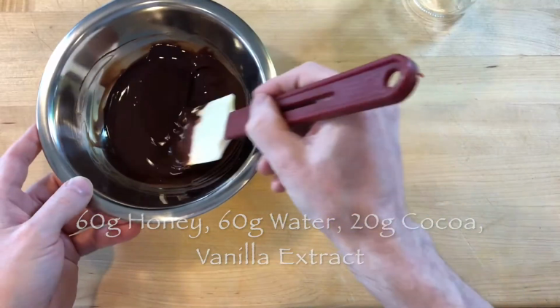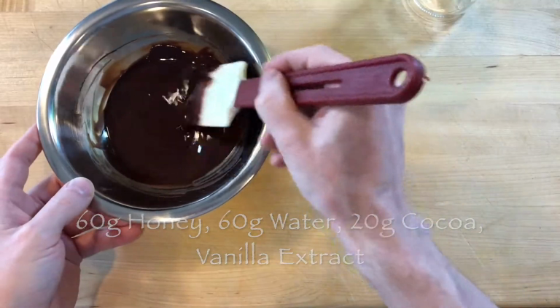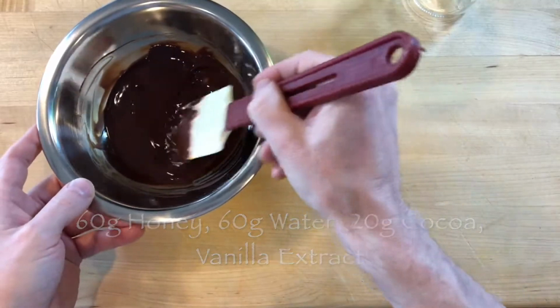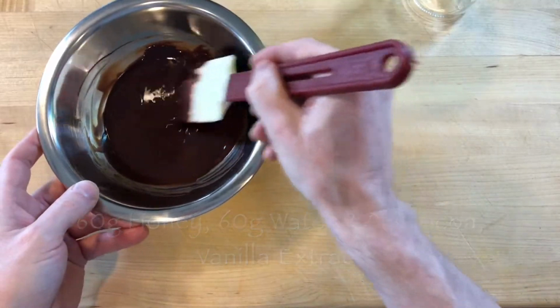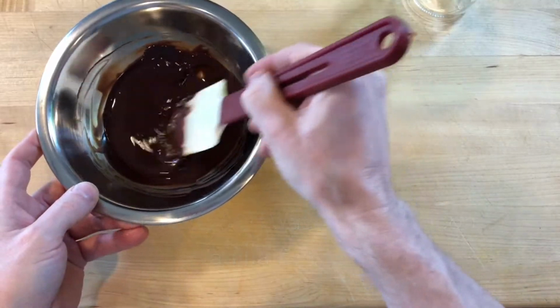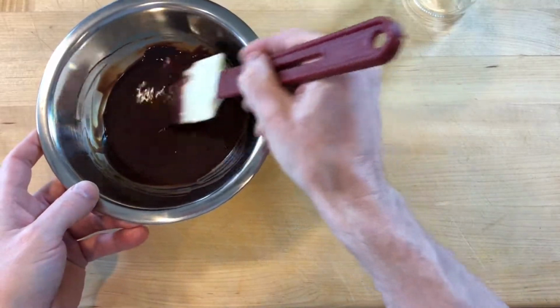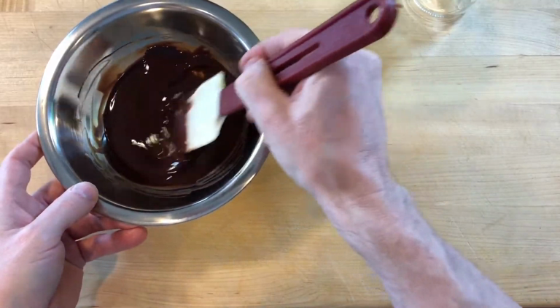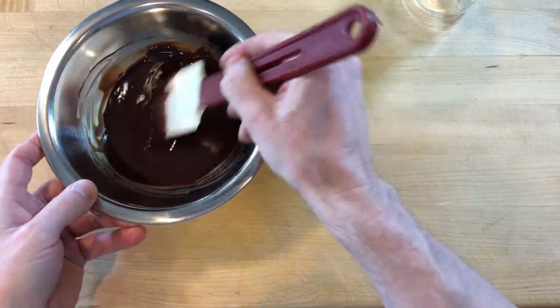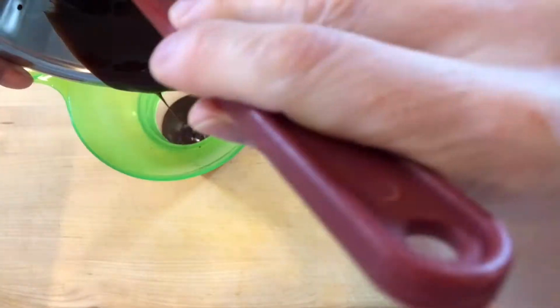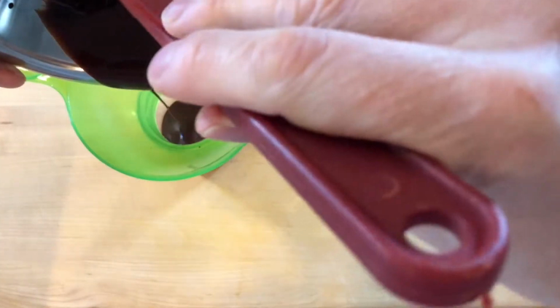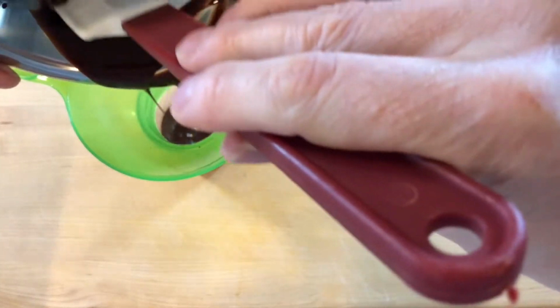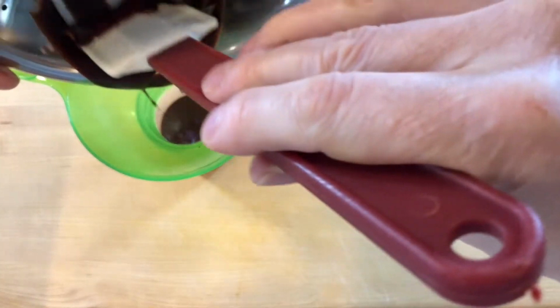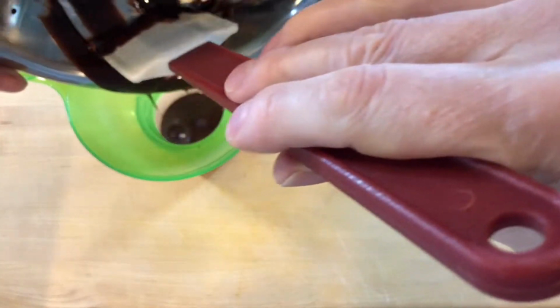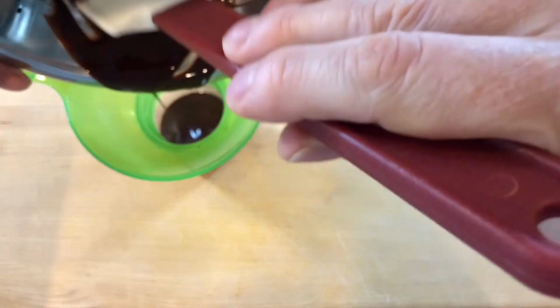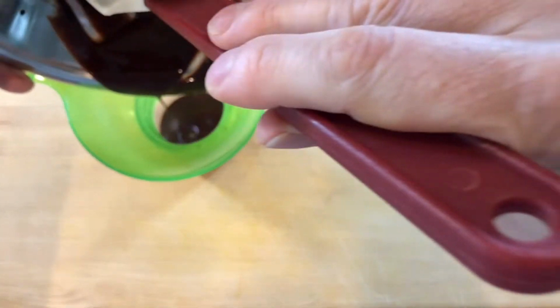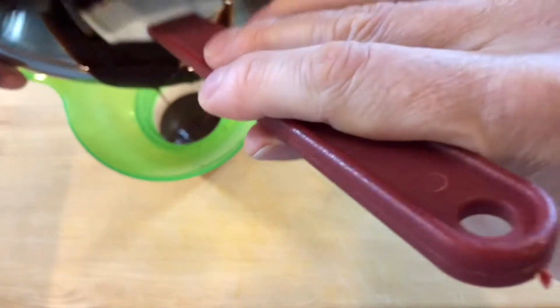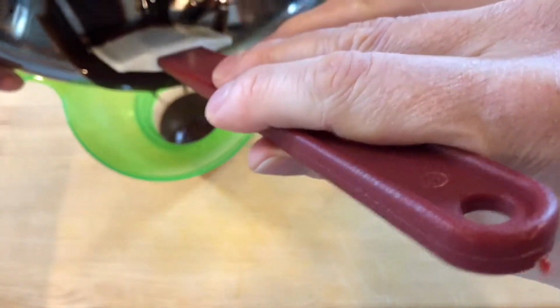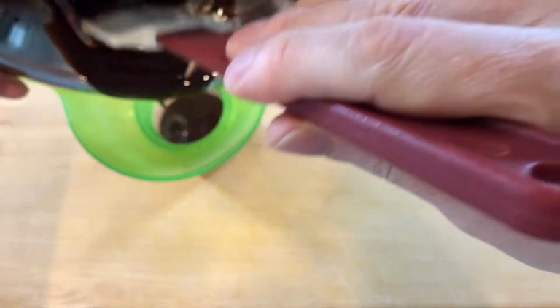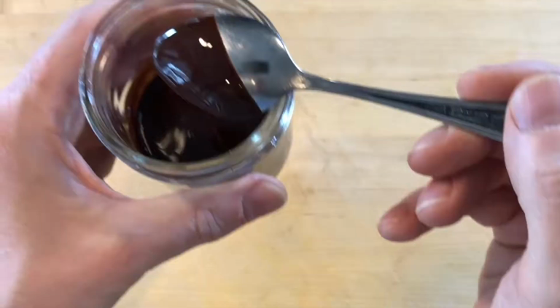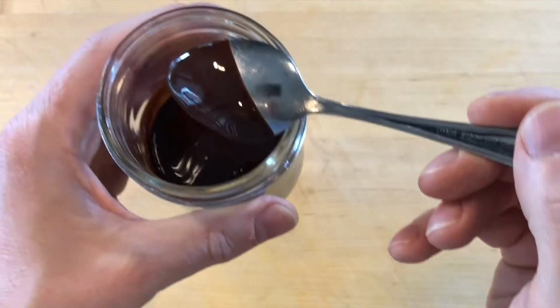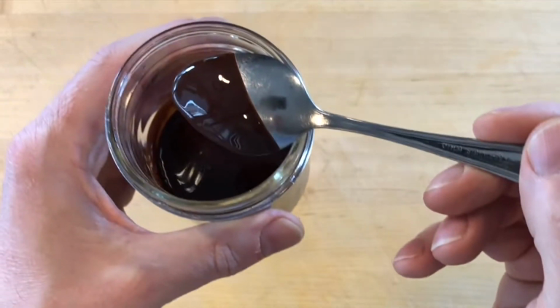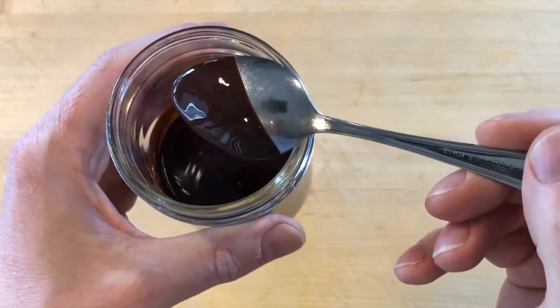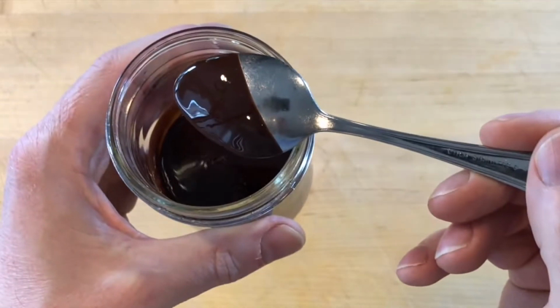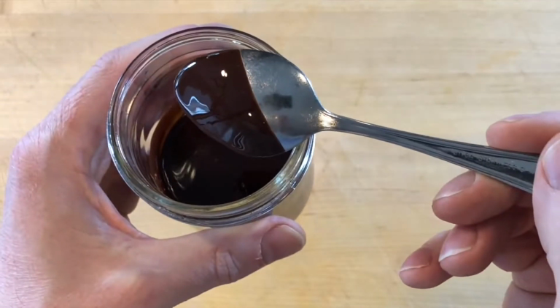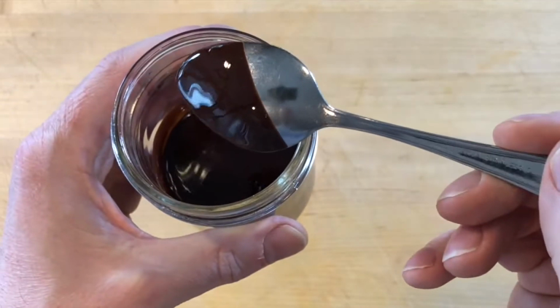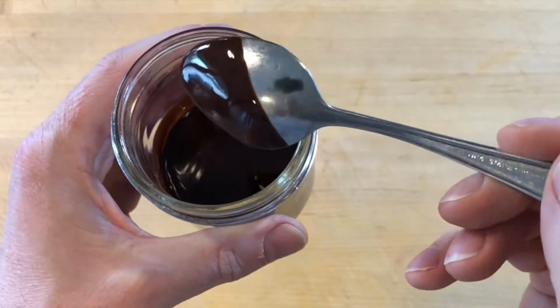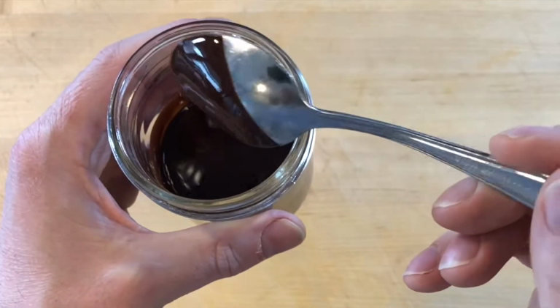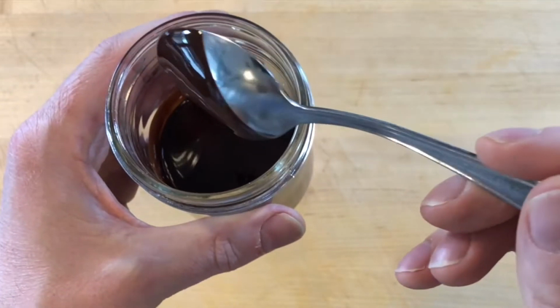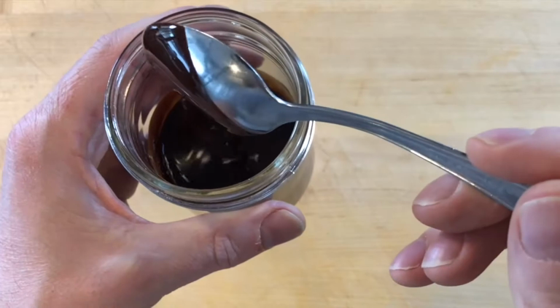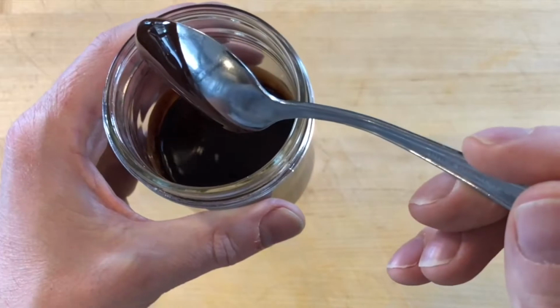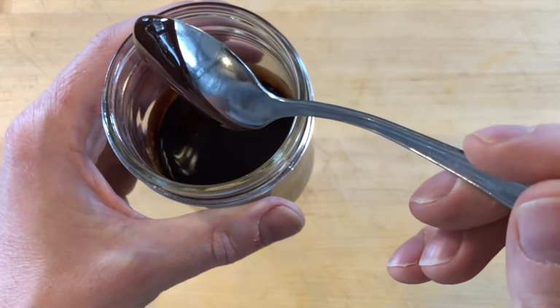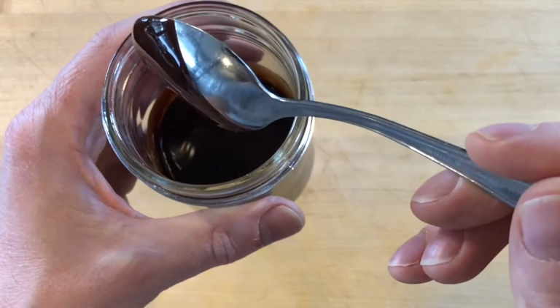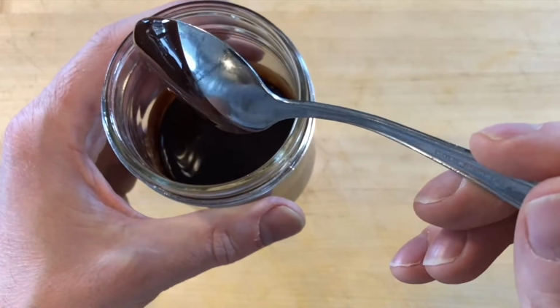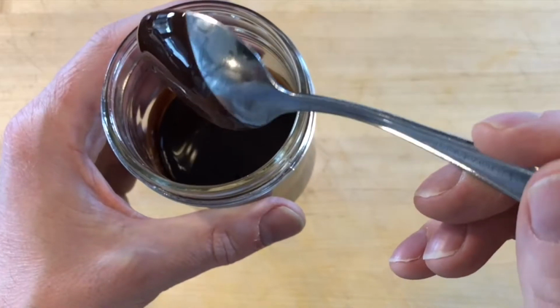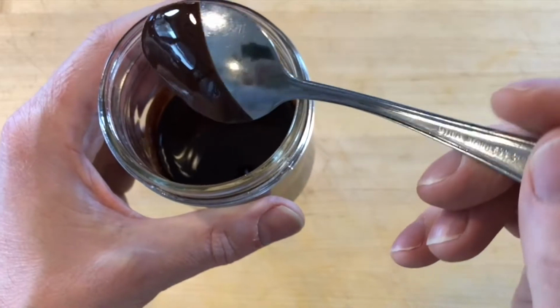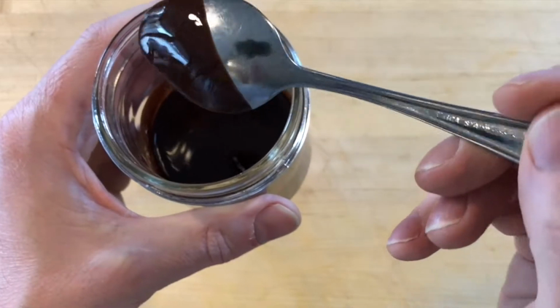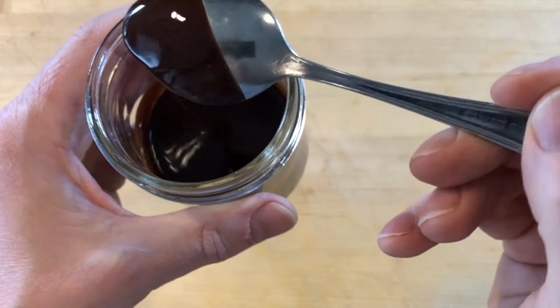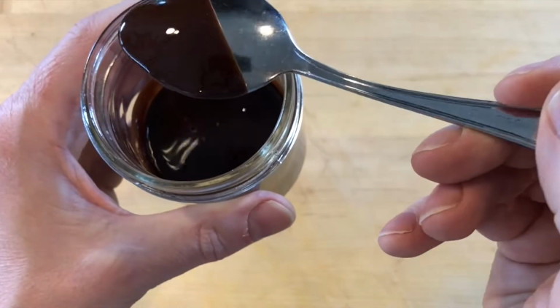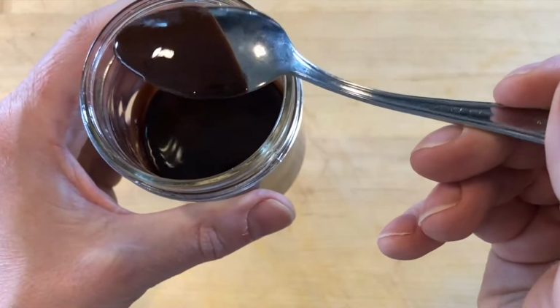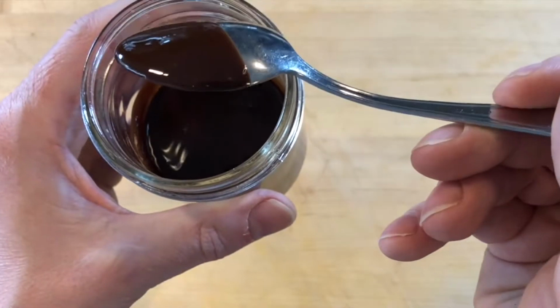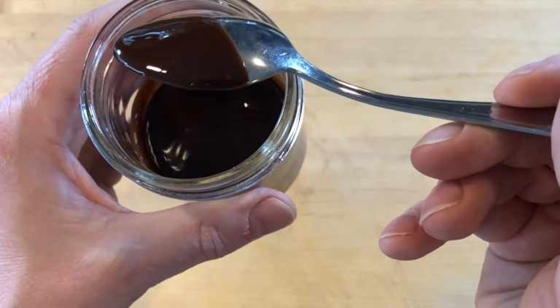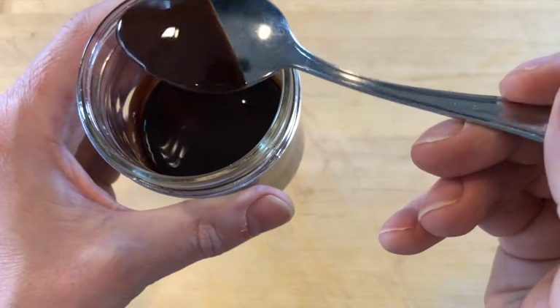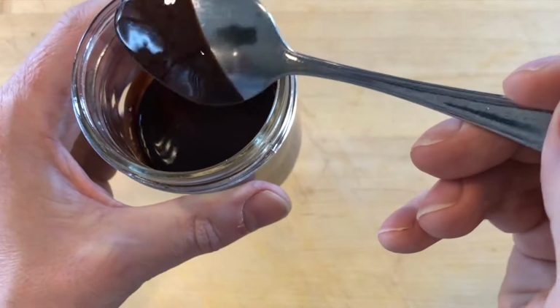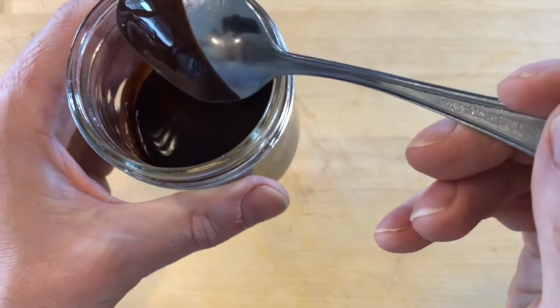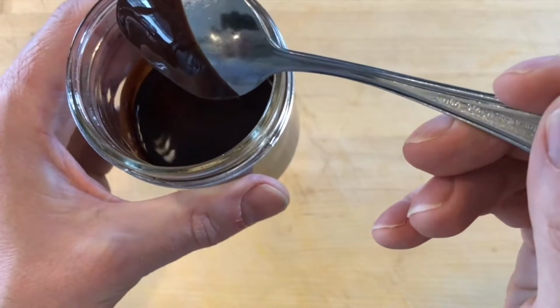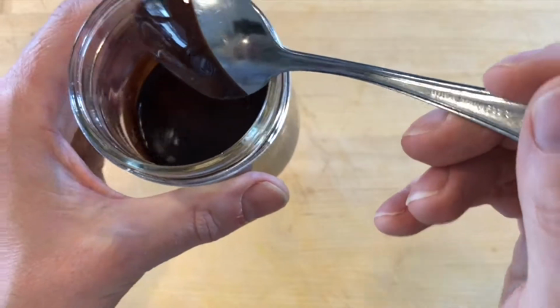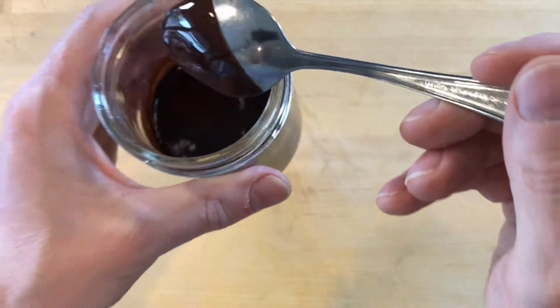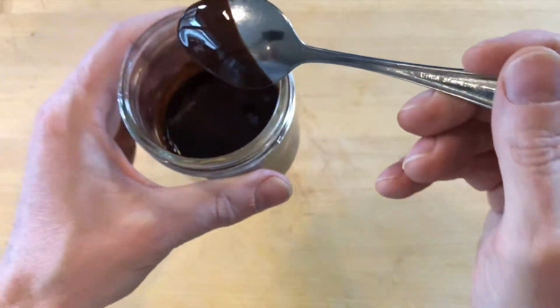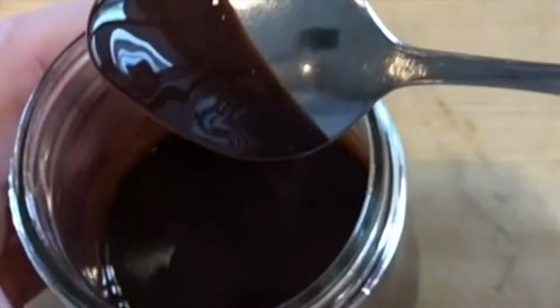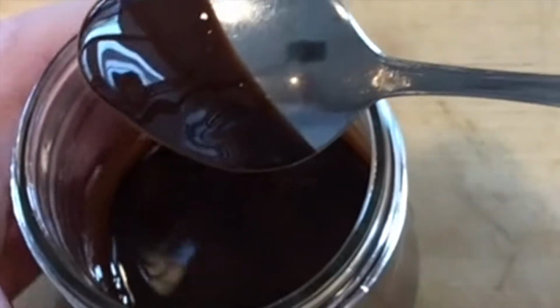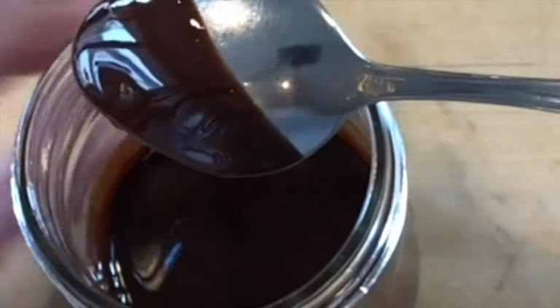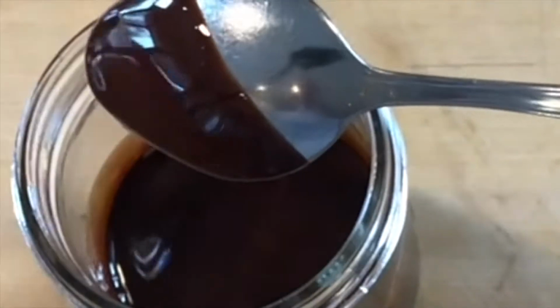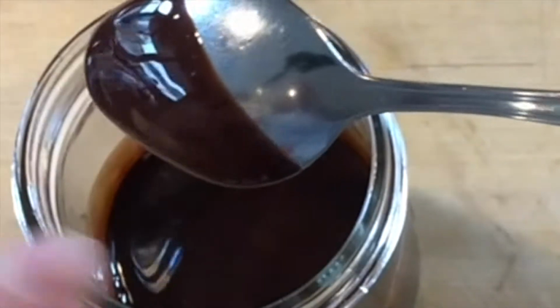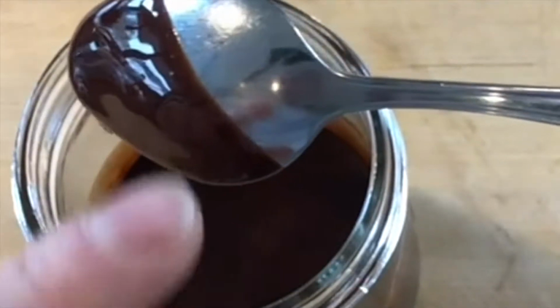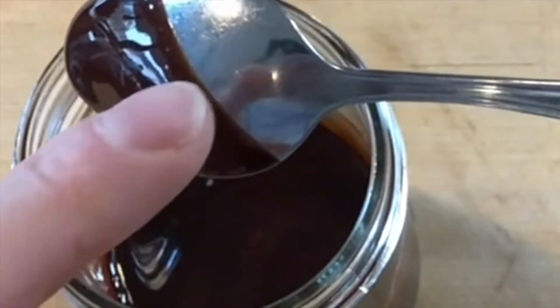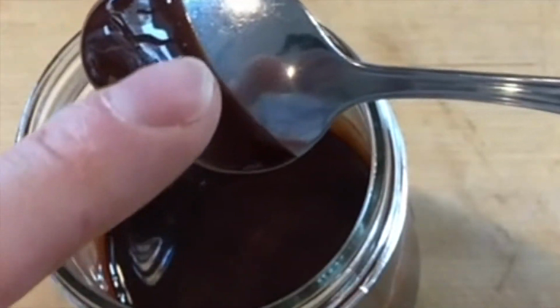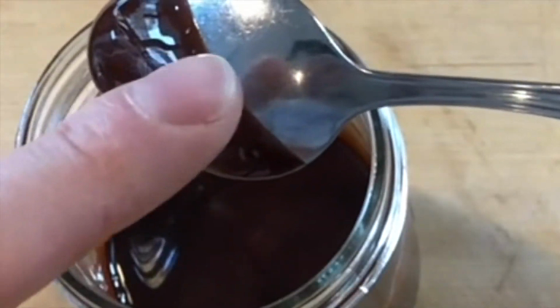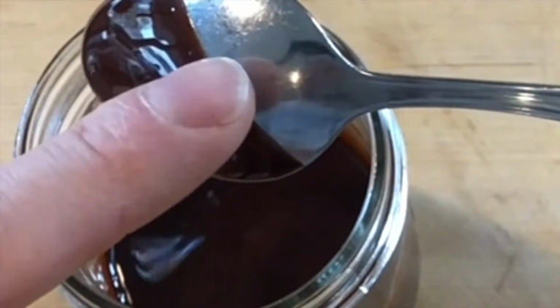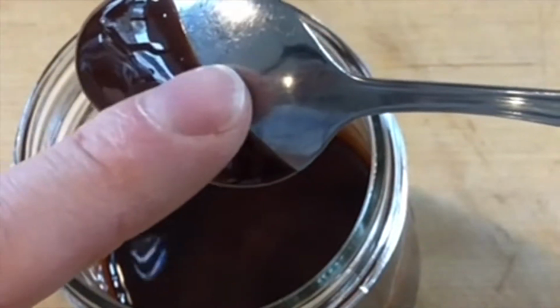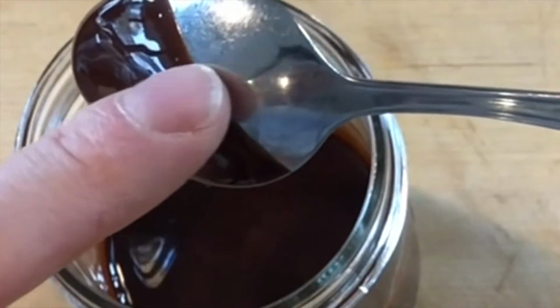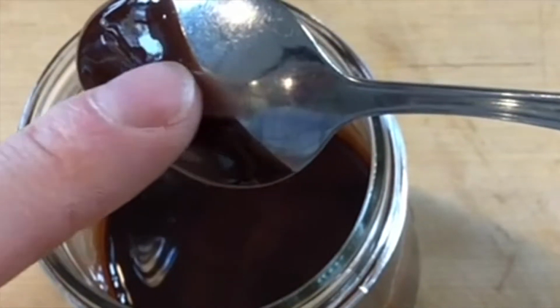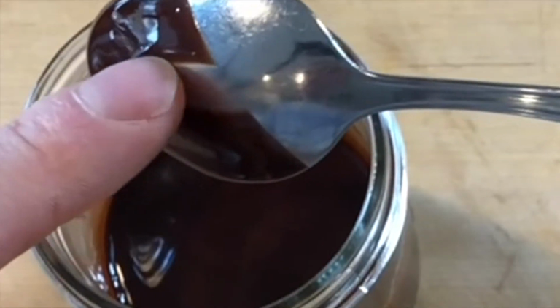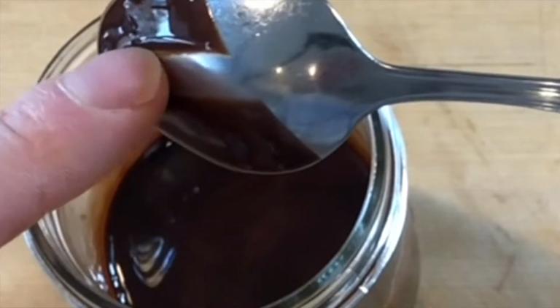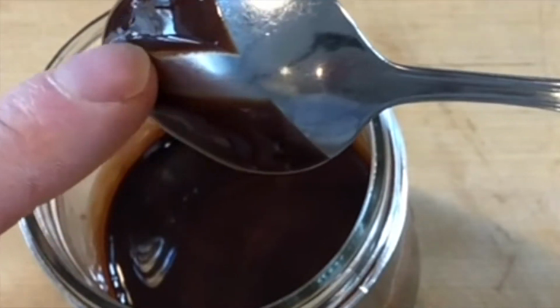The syrup should be thin but still able to coat the back of a spoon. Stored in an airtight container, the syrup will last for several weeks.